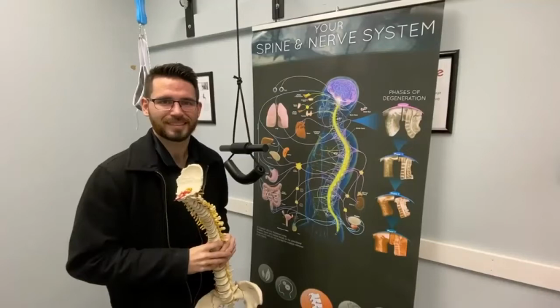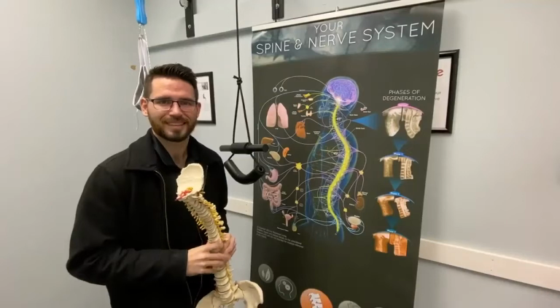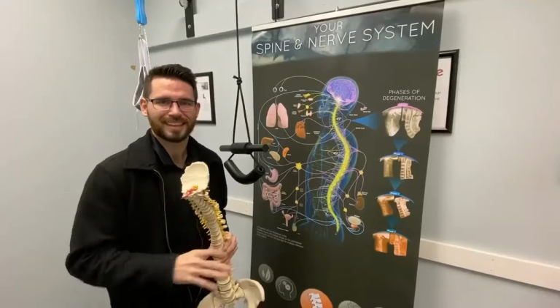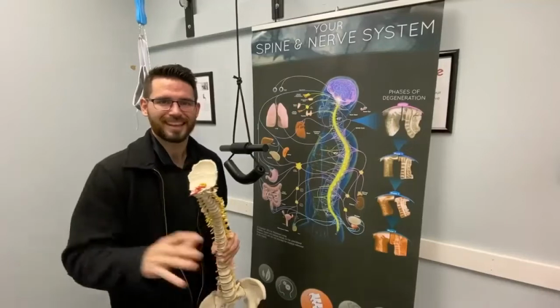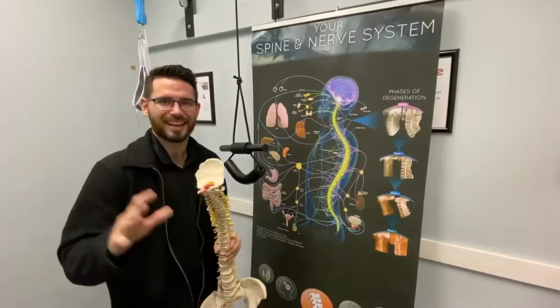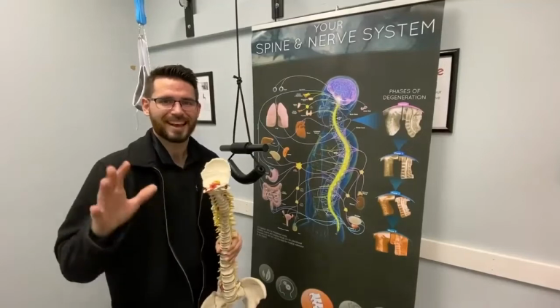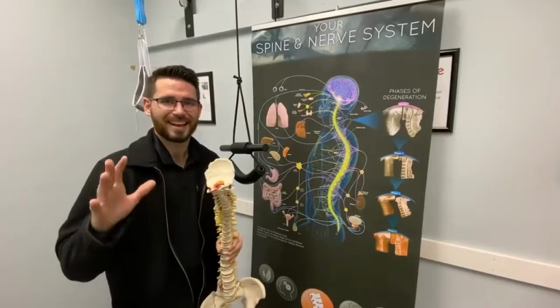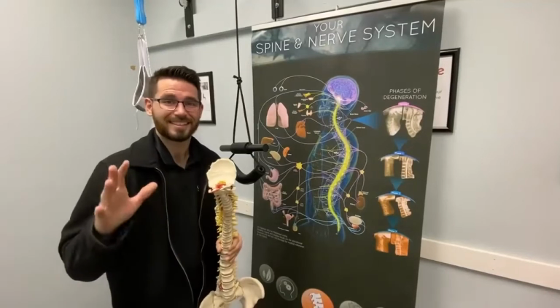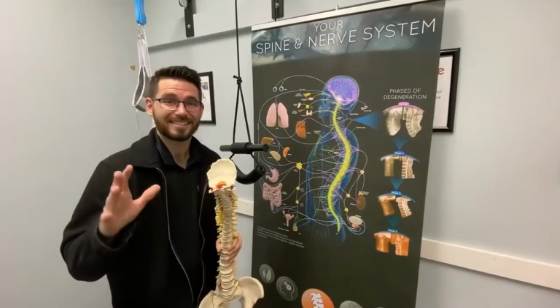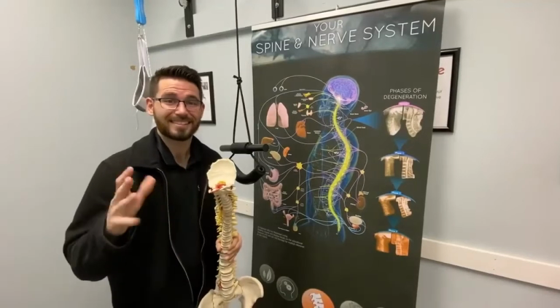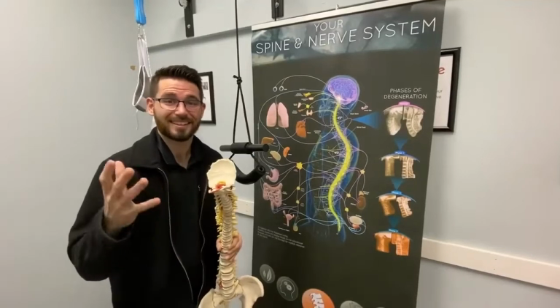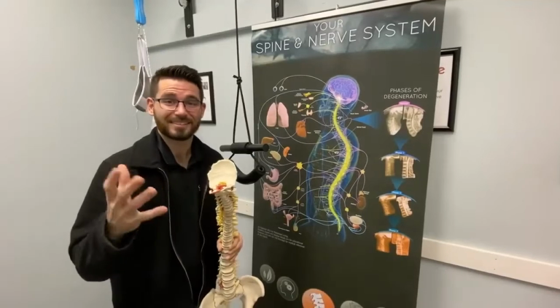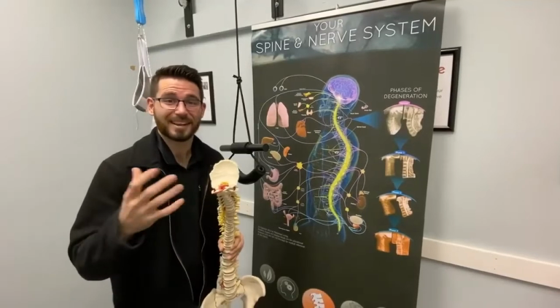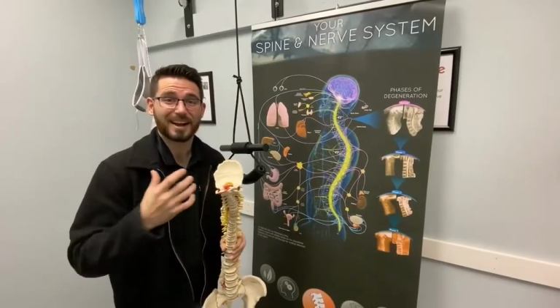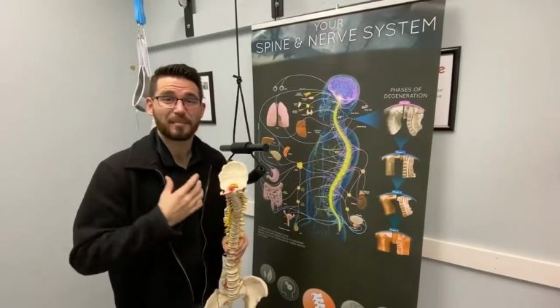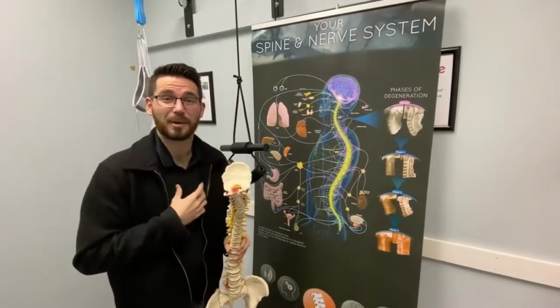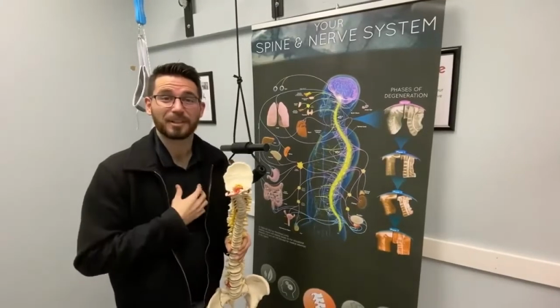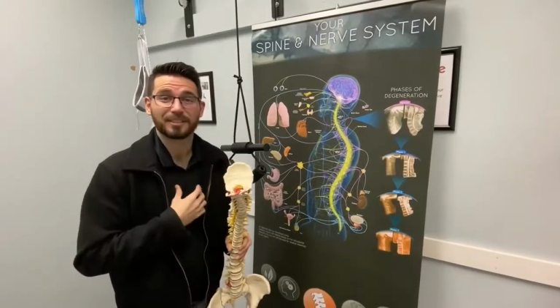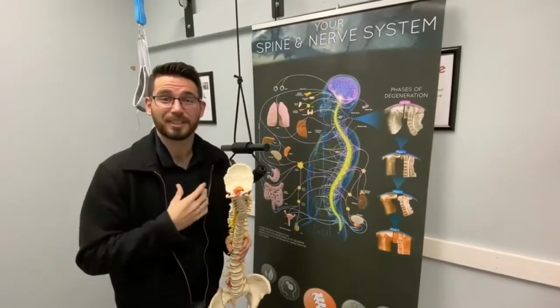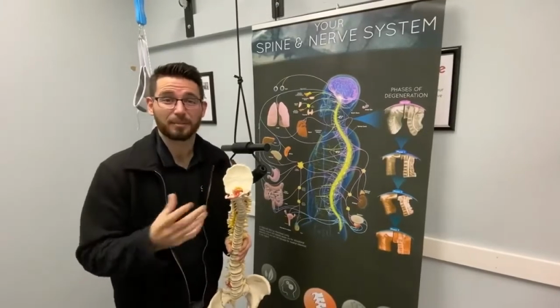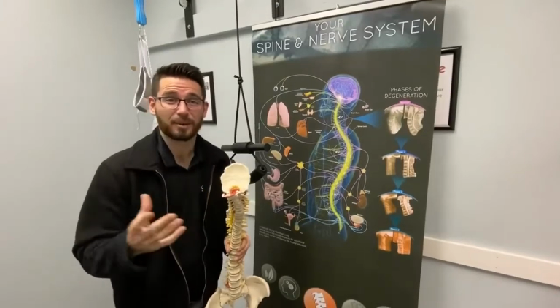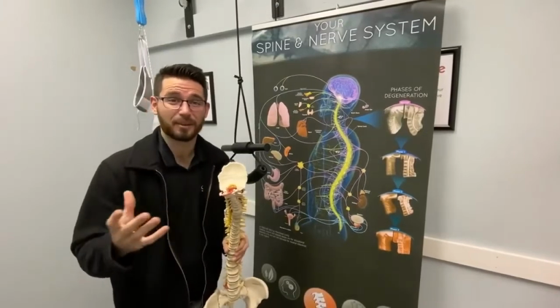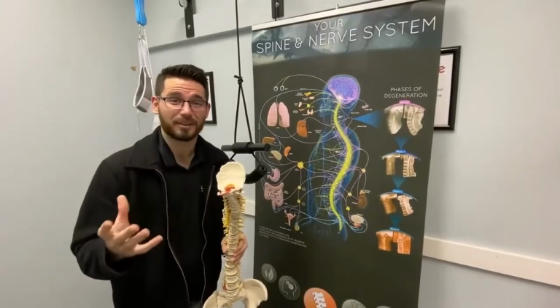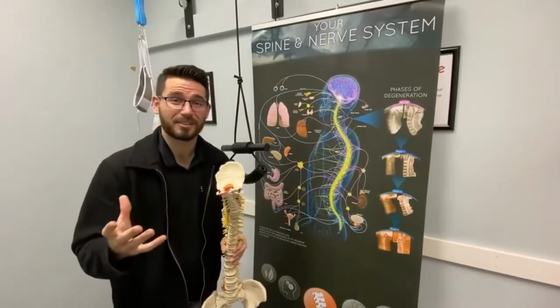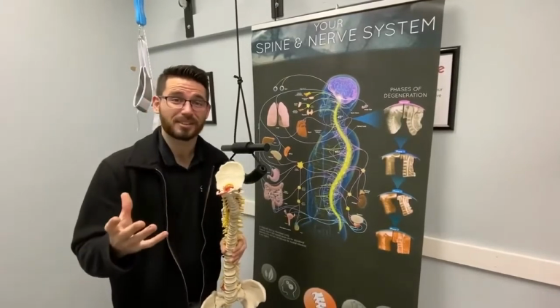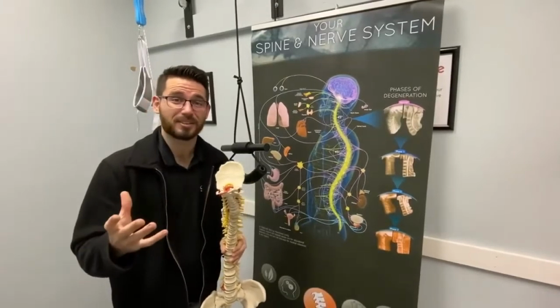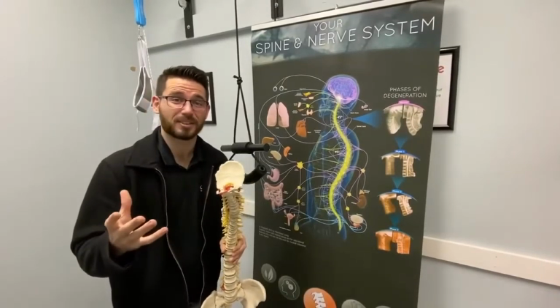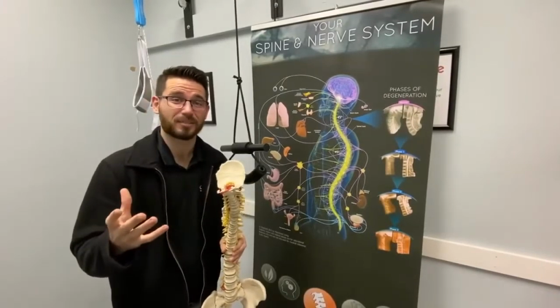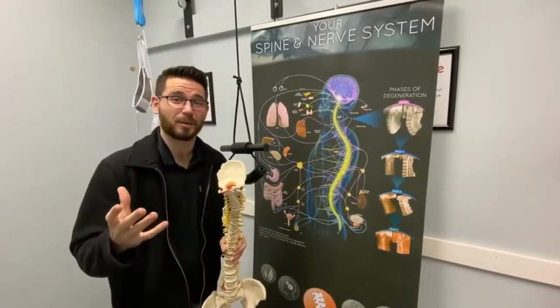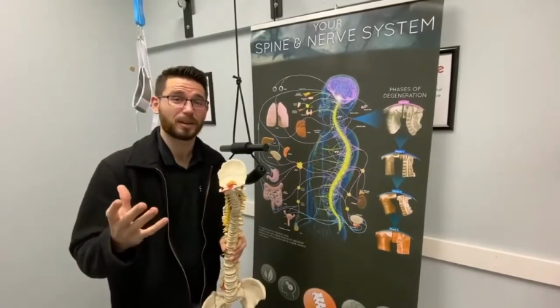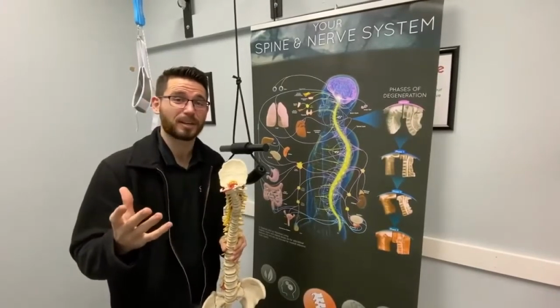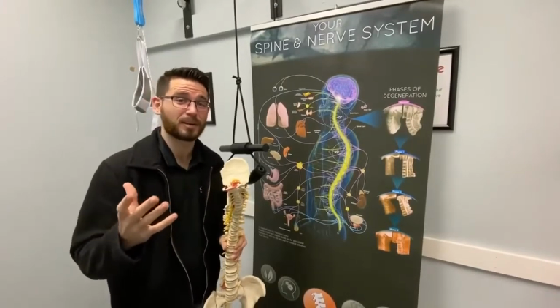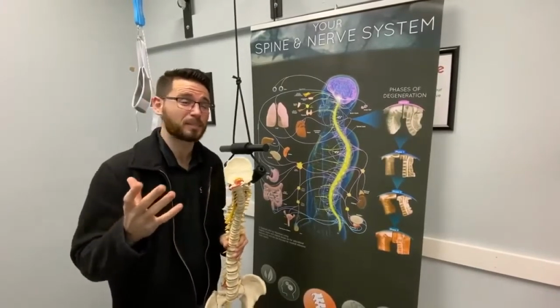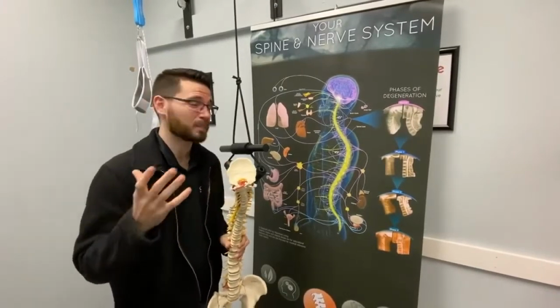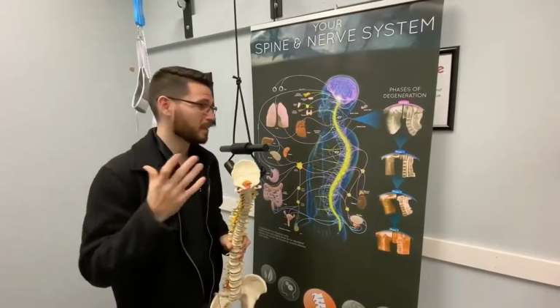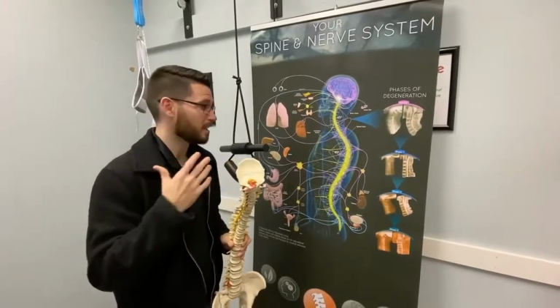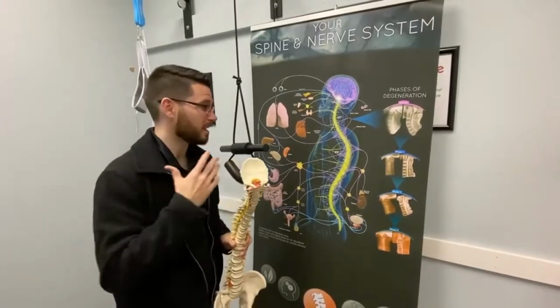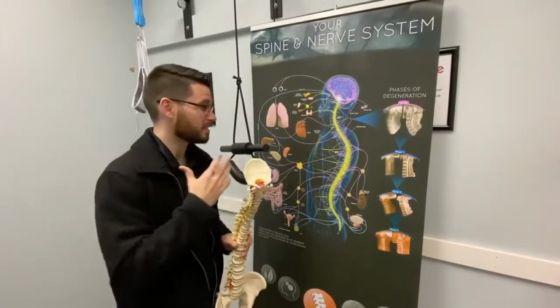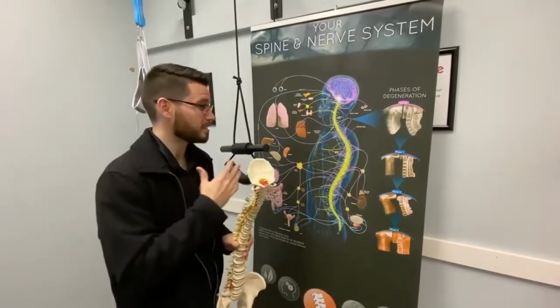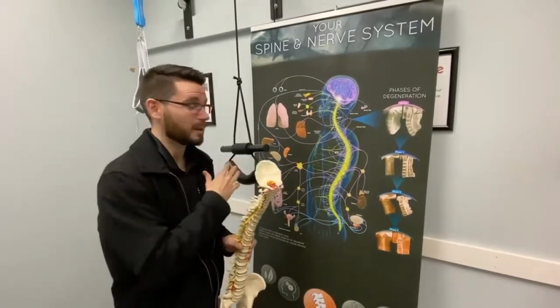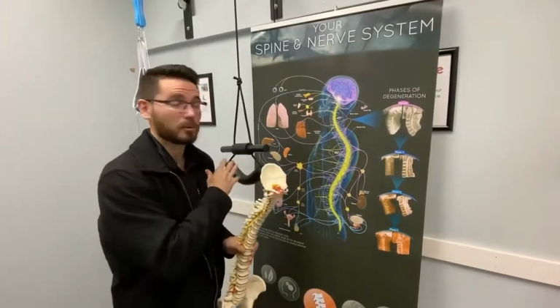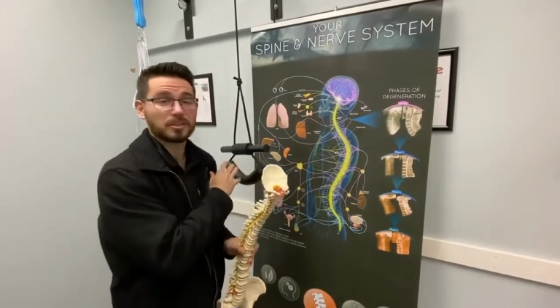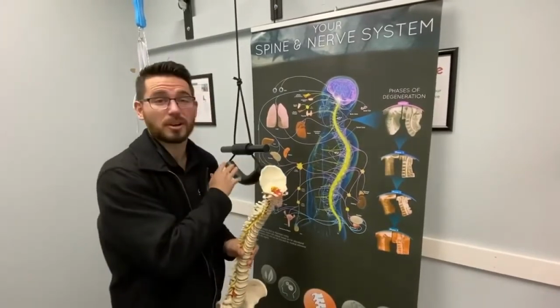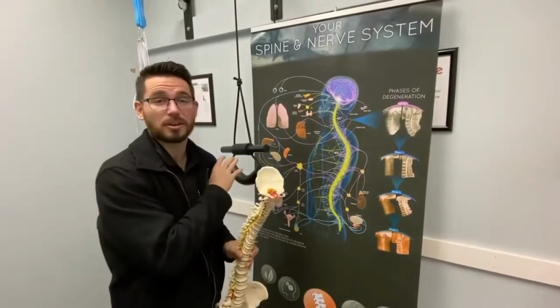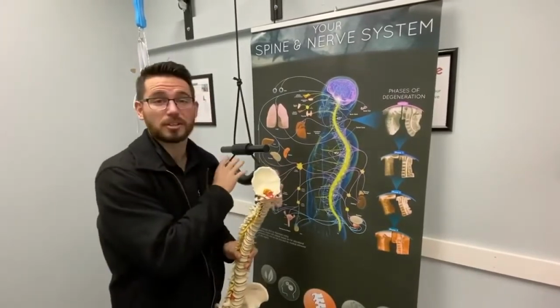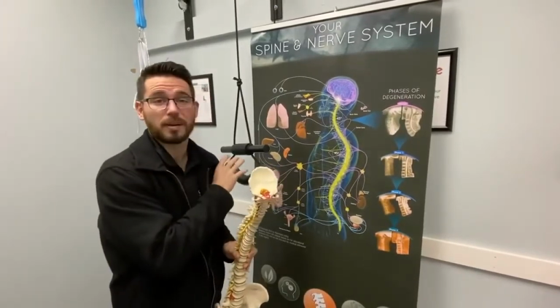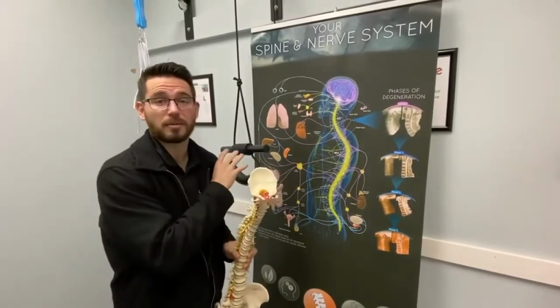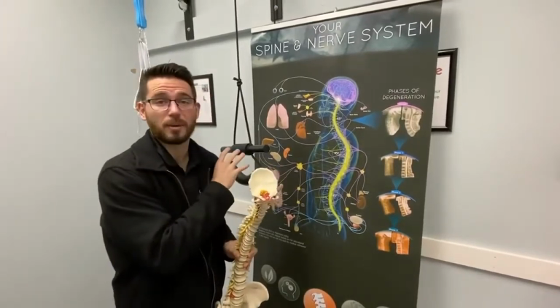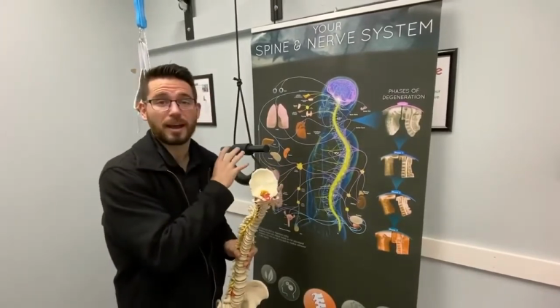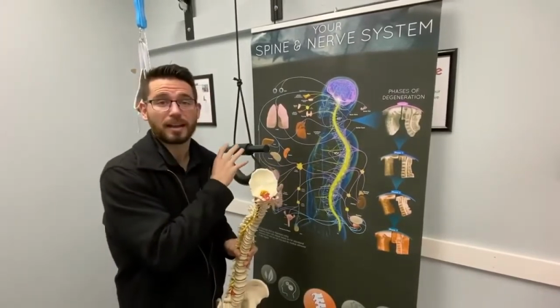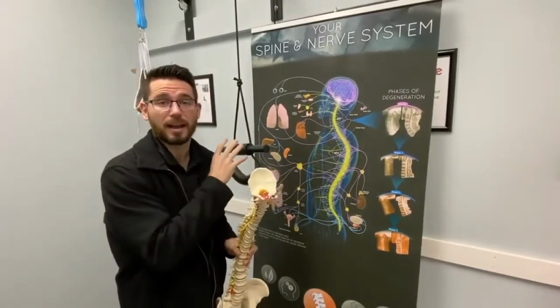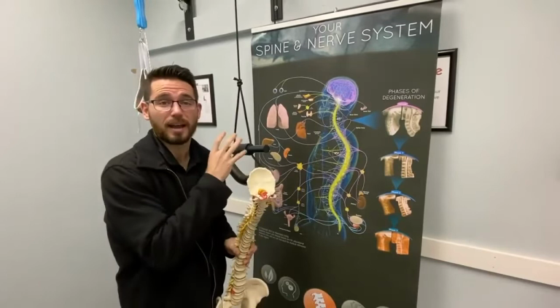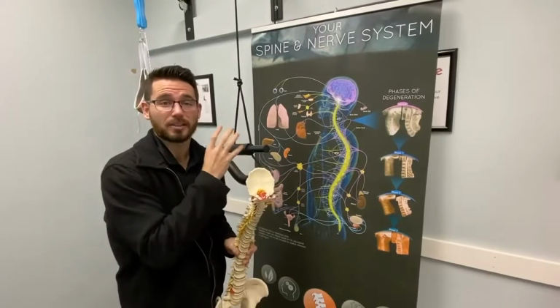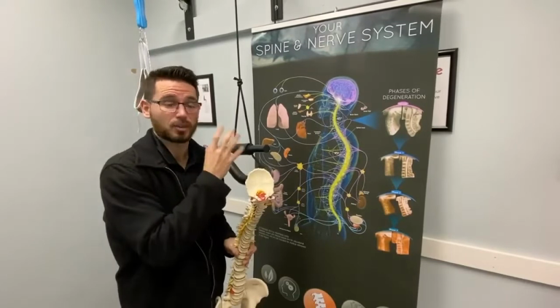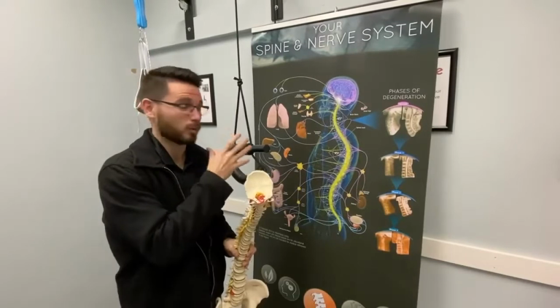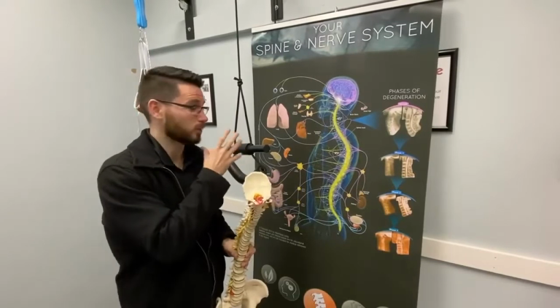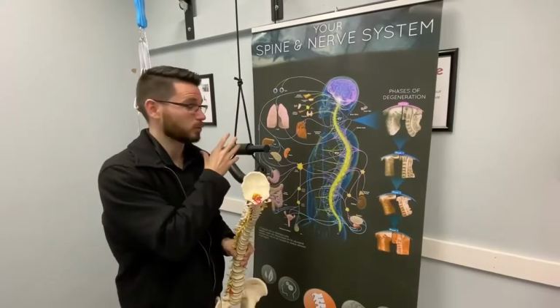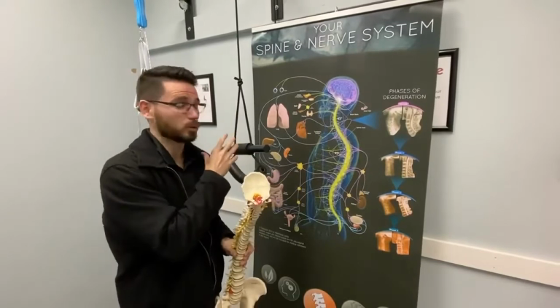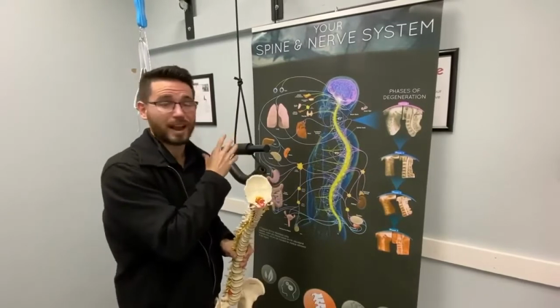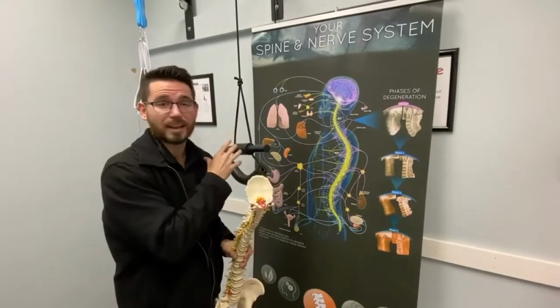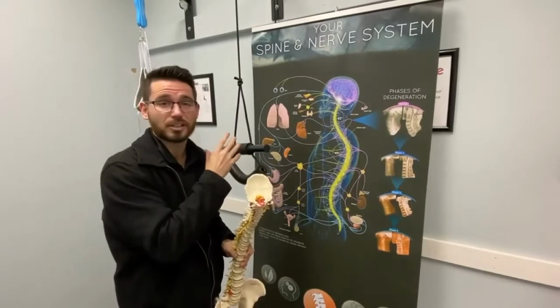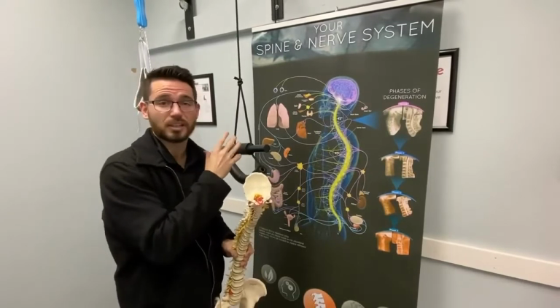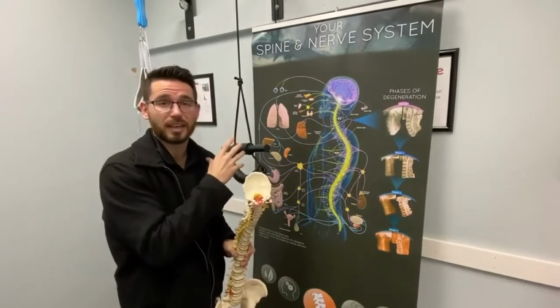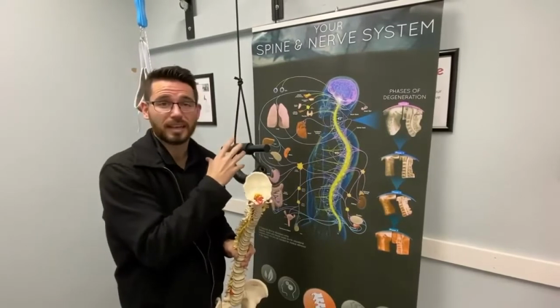Hey guys, Dr. Kyle Mullen, Champion Wellness Centers of El Rico, and today I want to talk to you about why cervical traction is the mixed component of the corrective care process and why we do it.